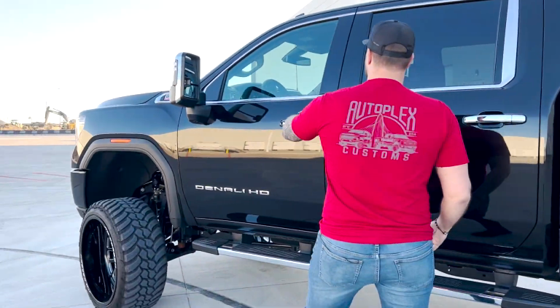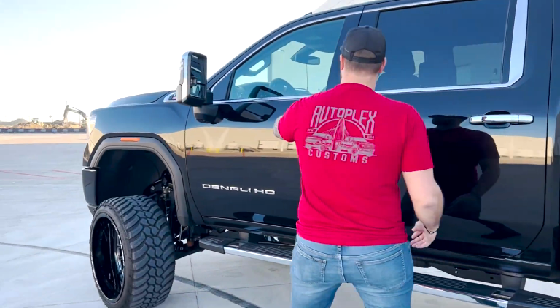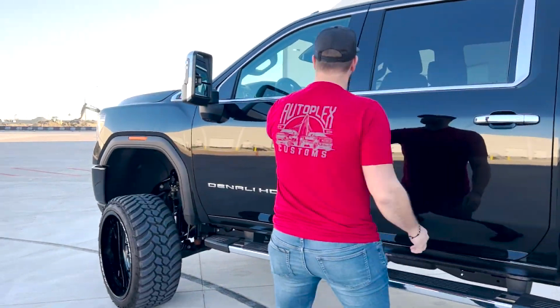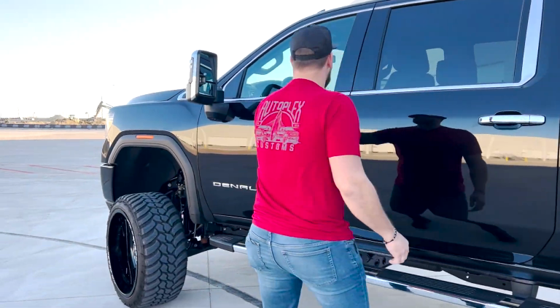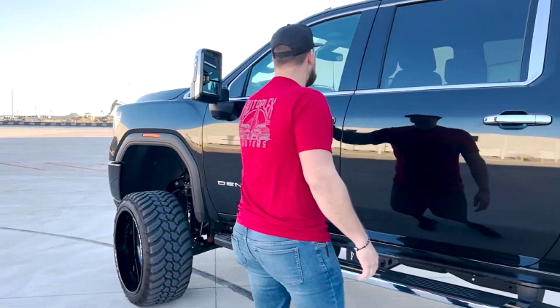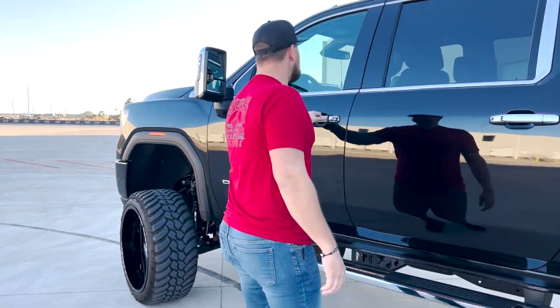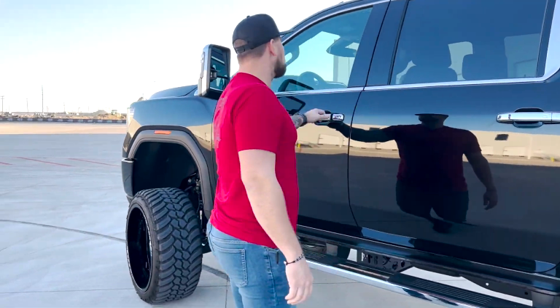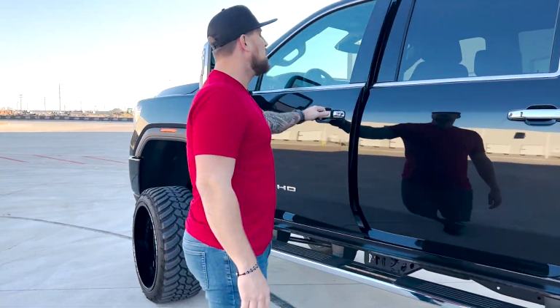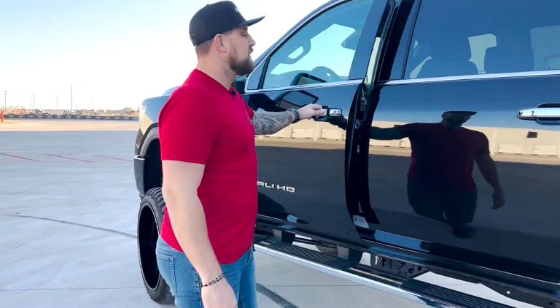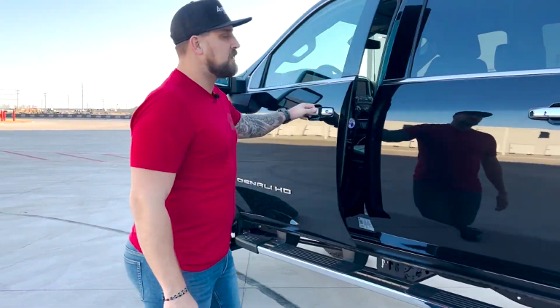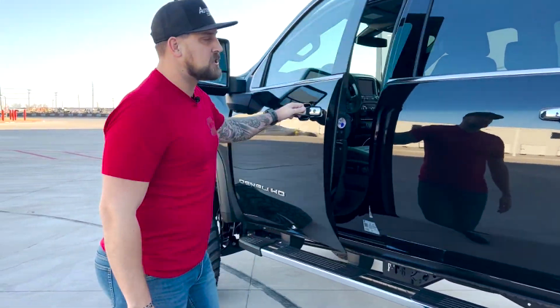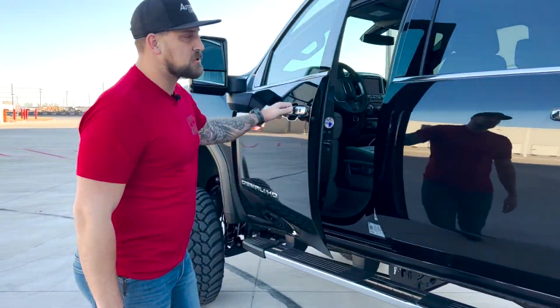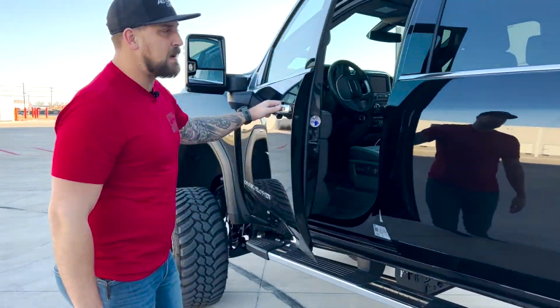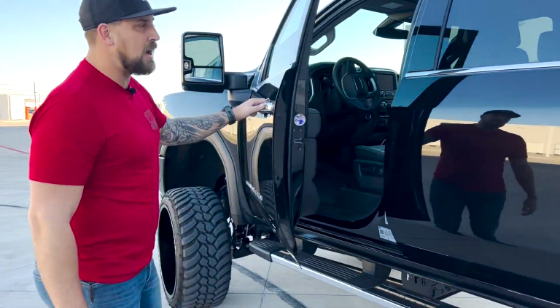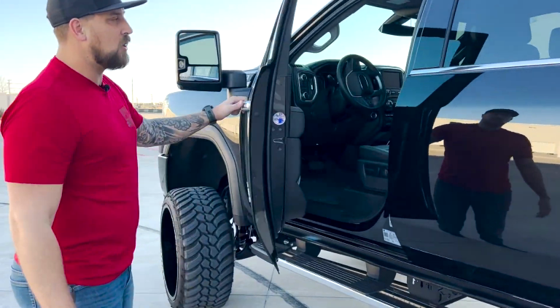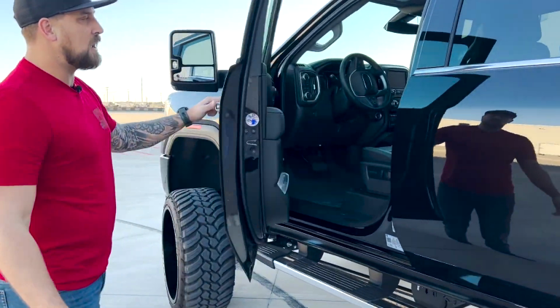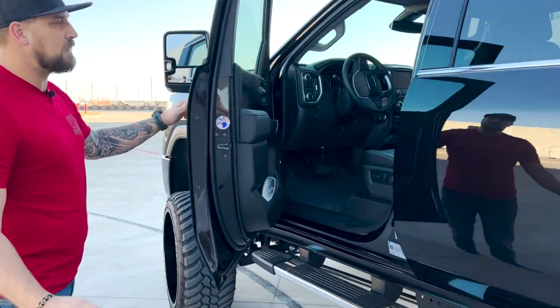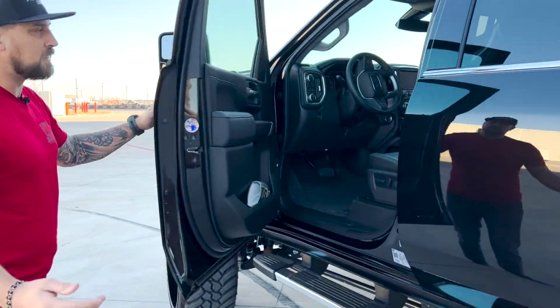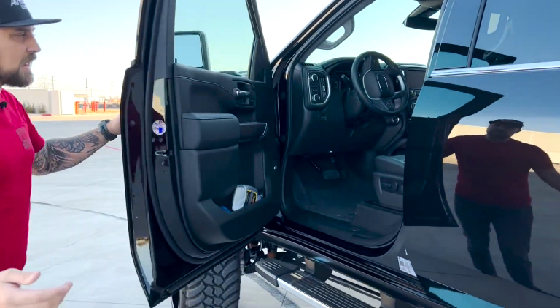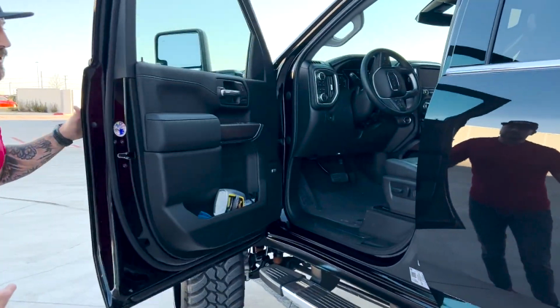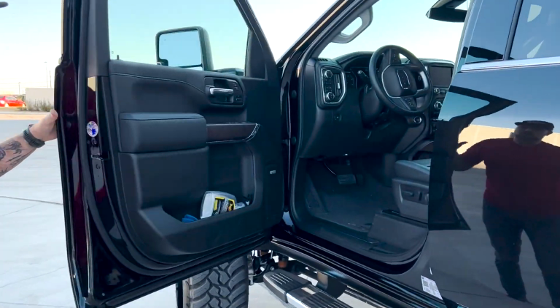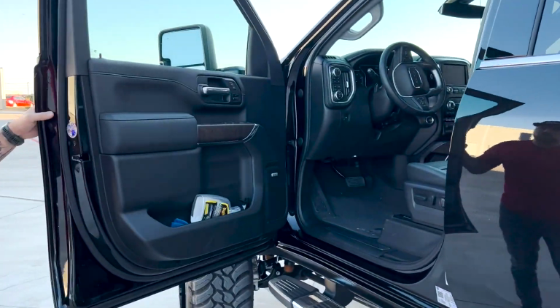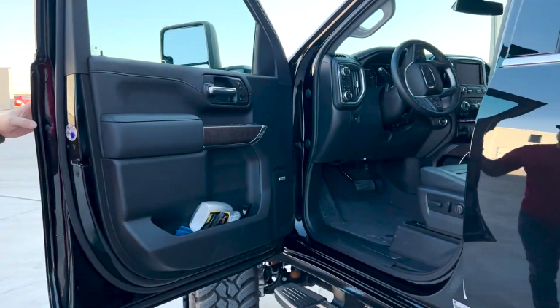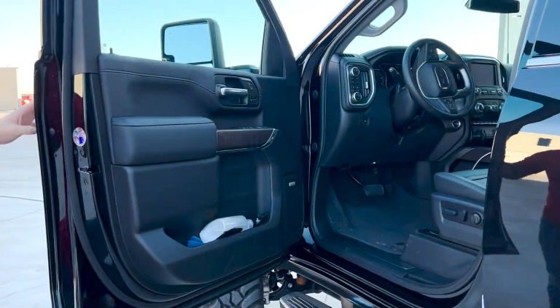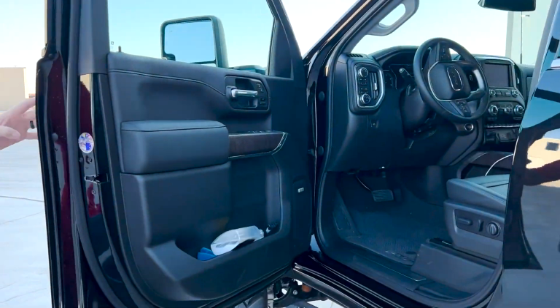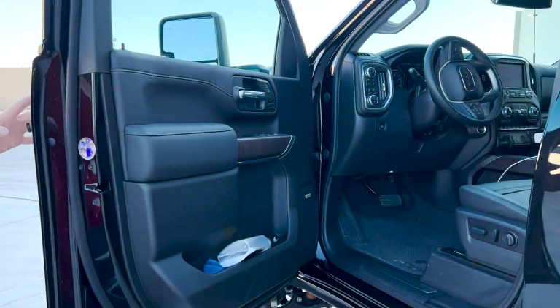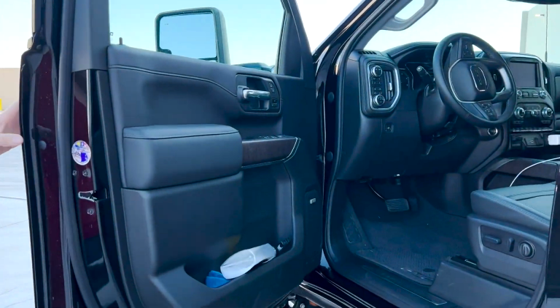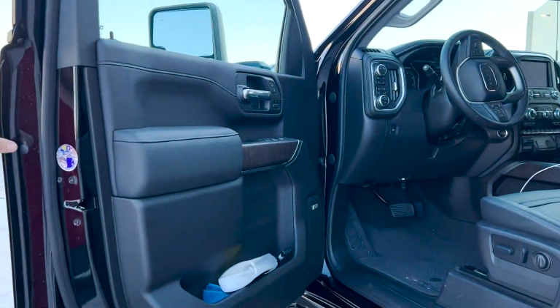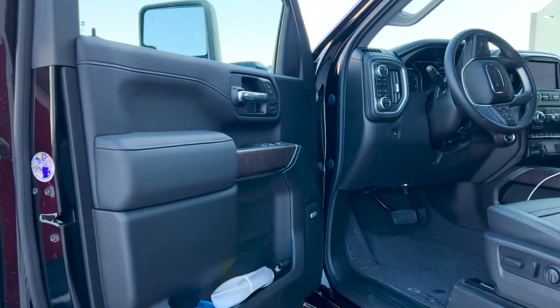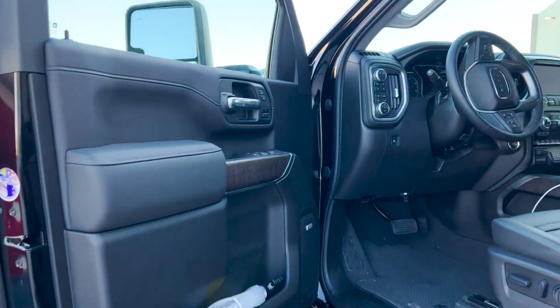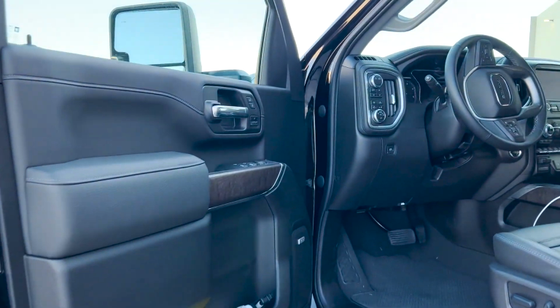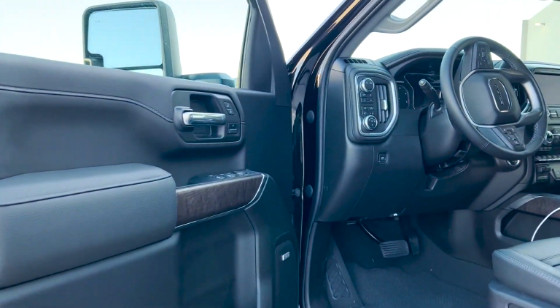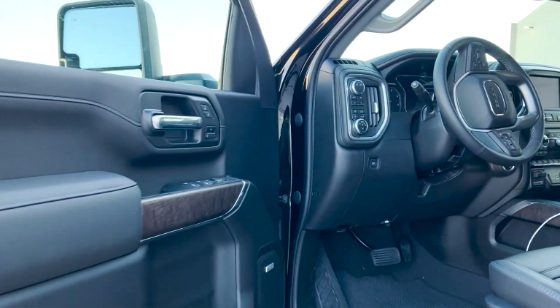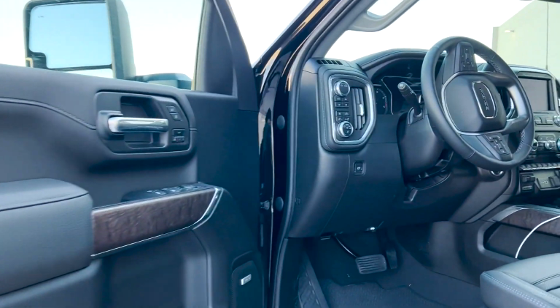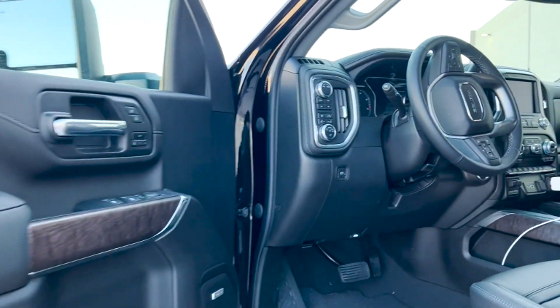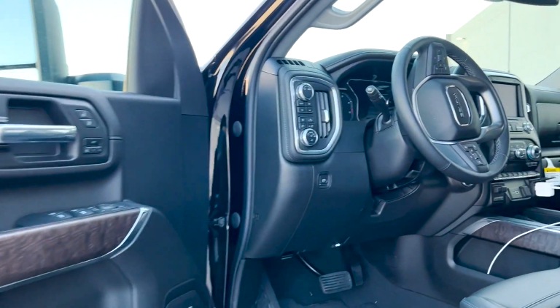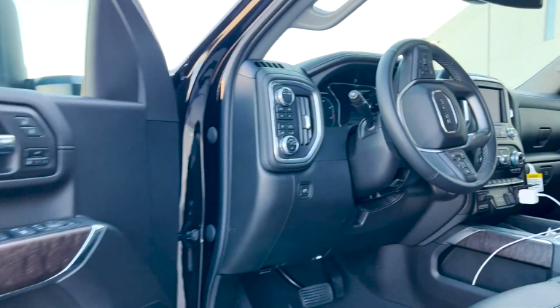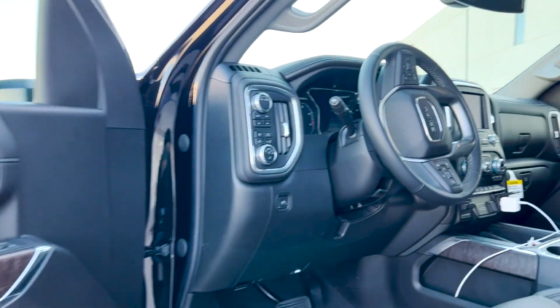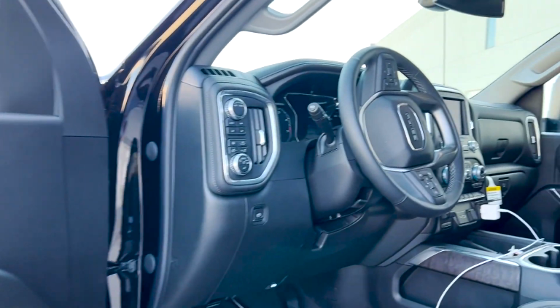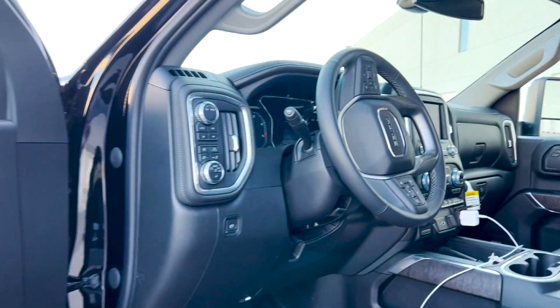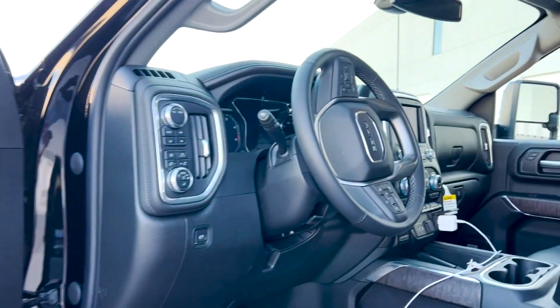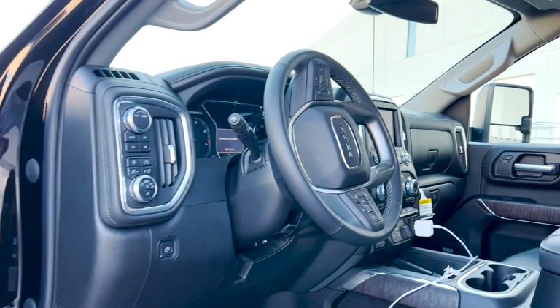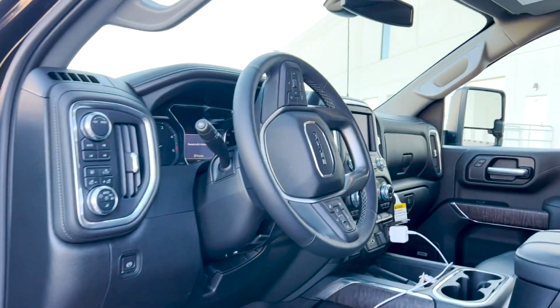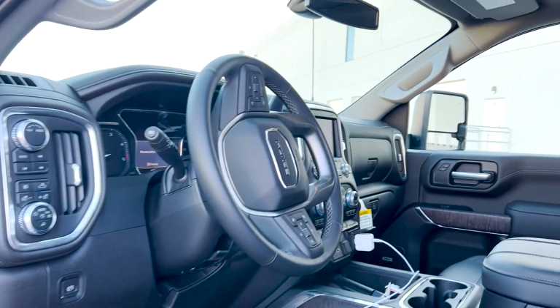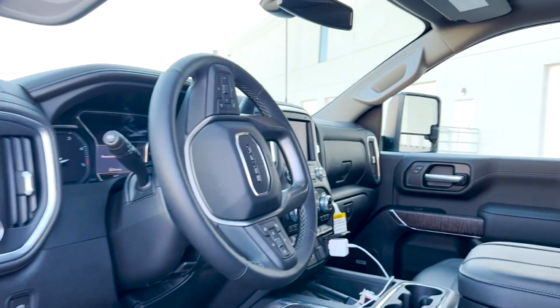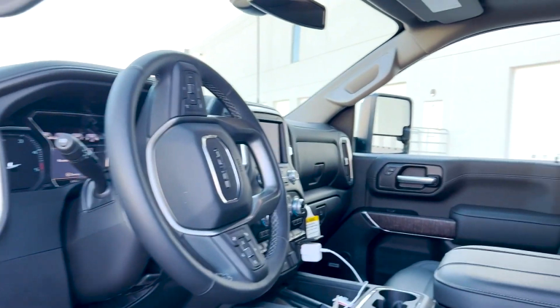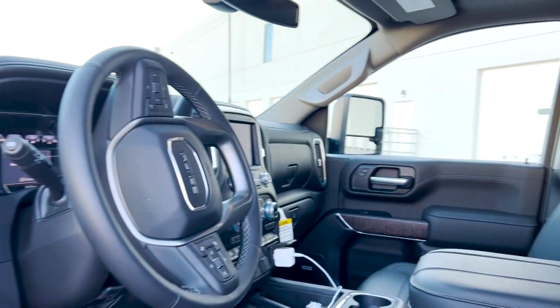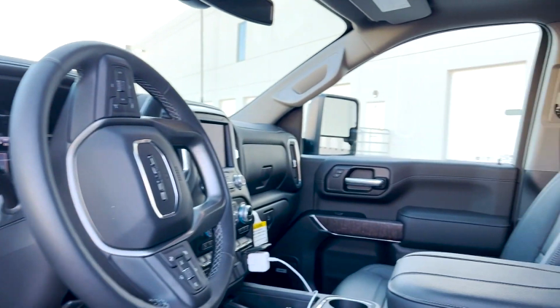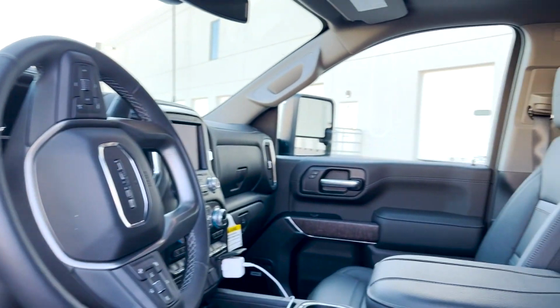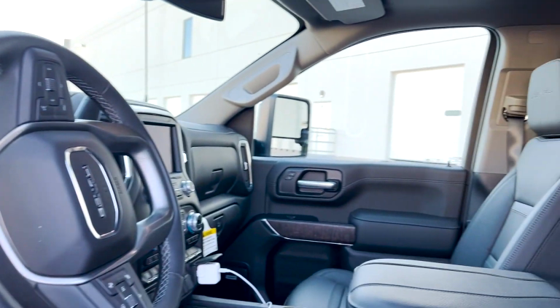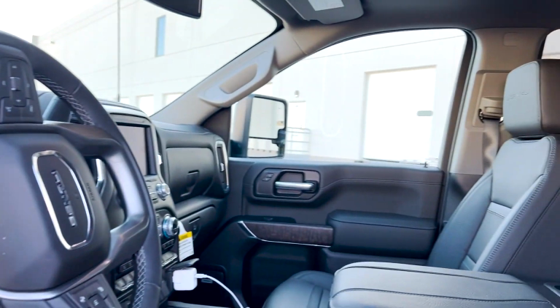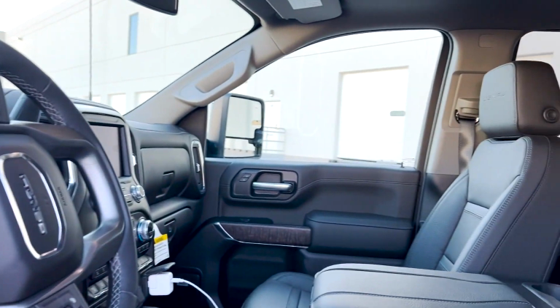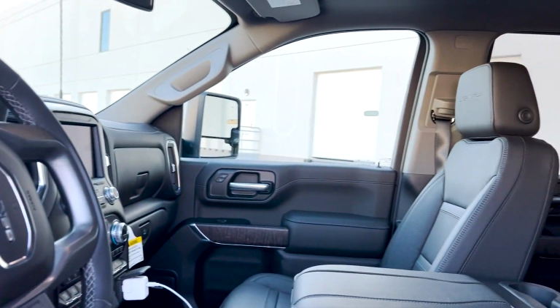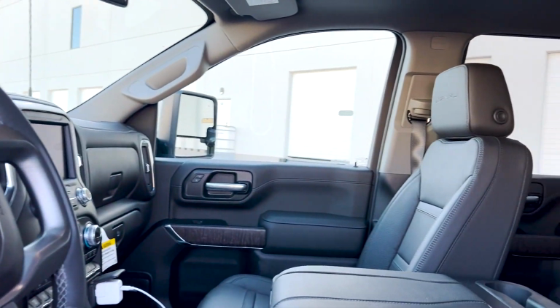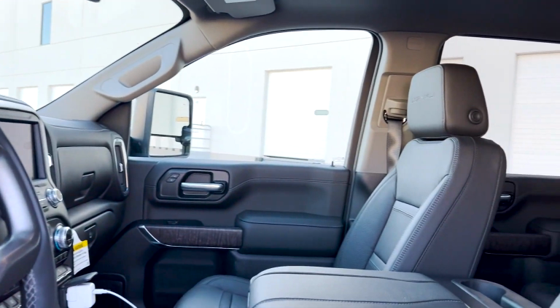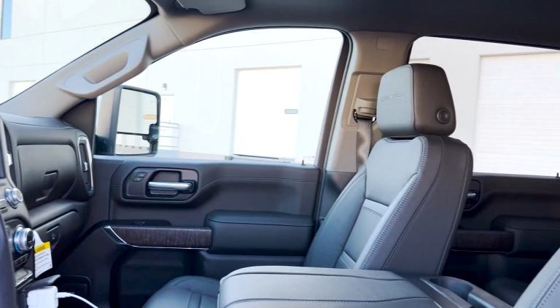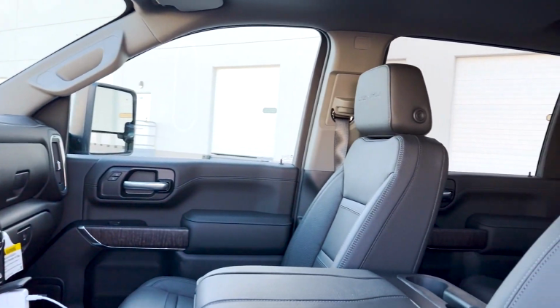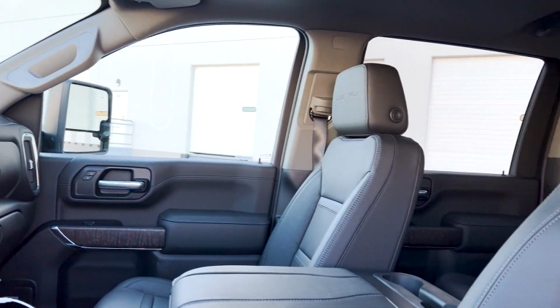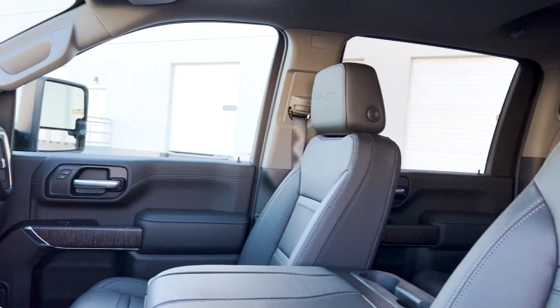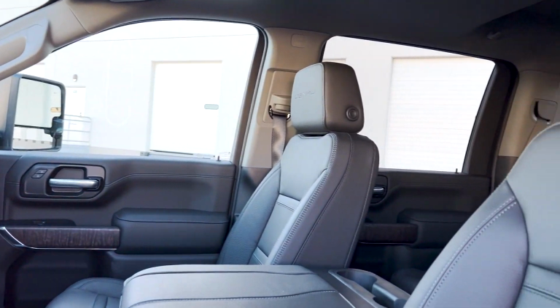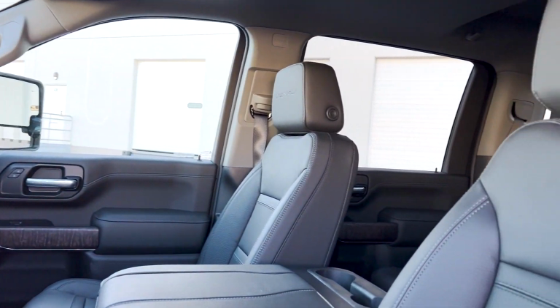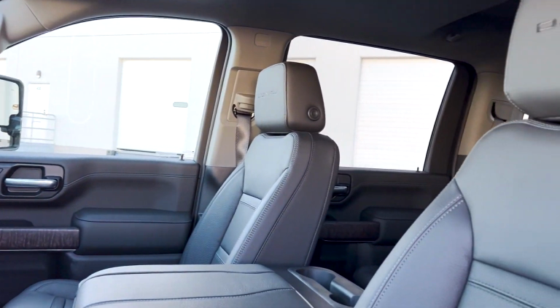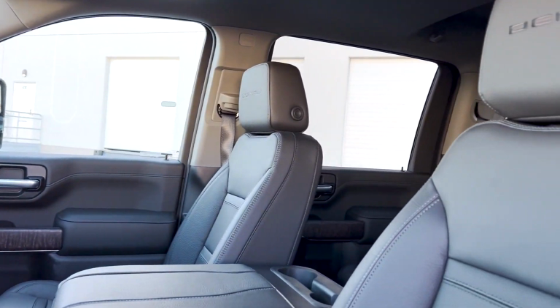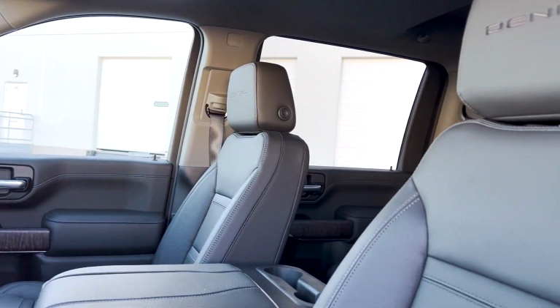The interior is a Denali so it's very nice. The smell and the leather quality in these trucks is just awesome — it's got everything you could need.